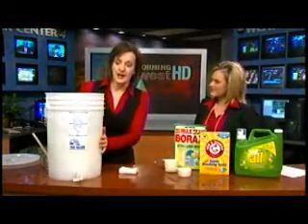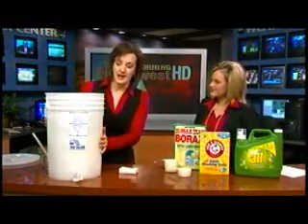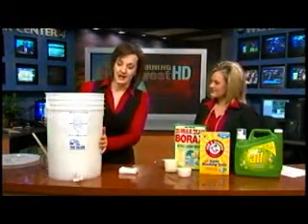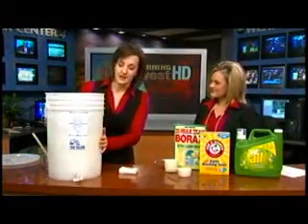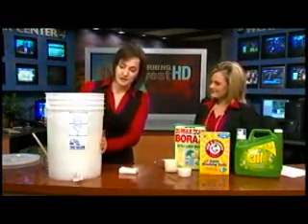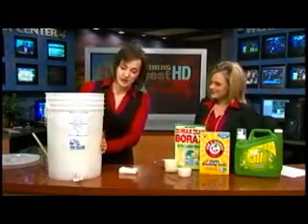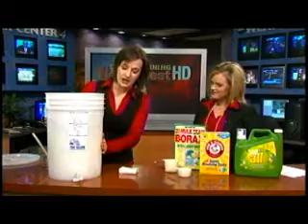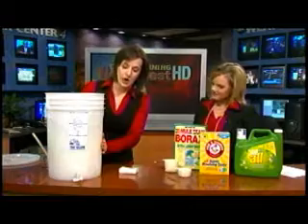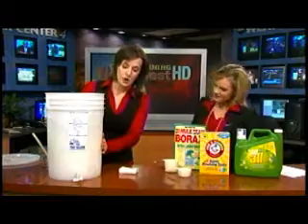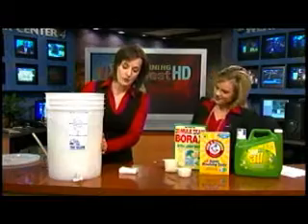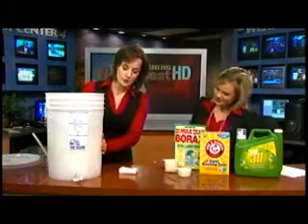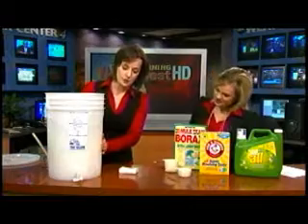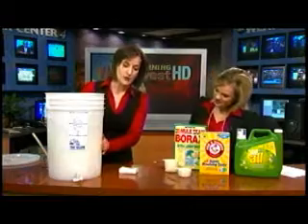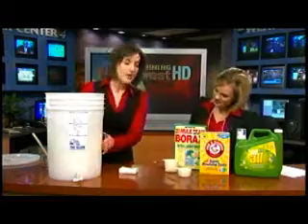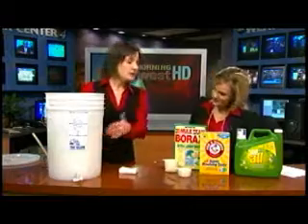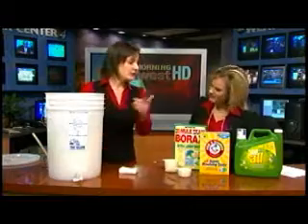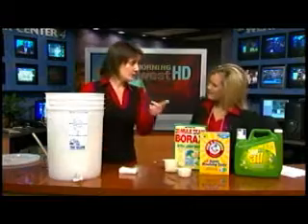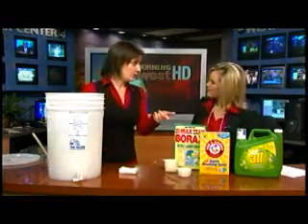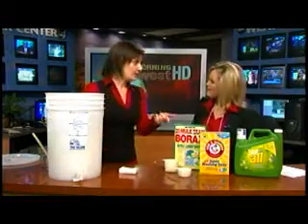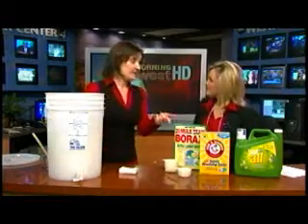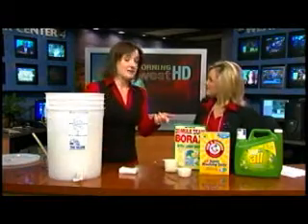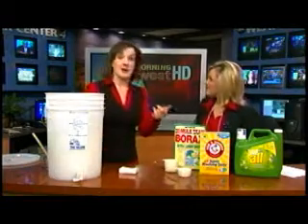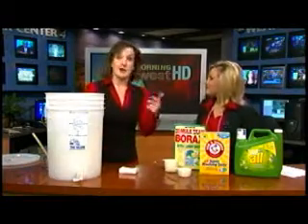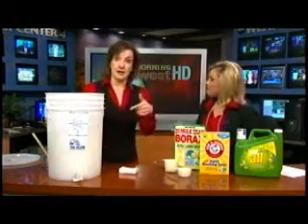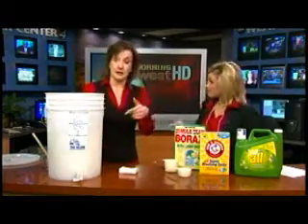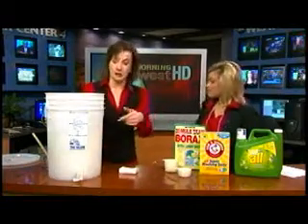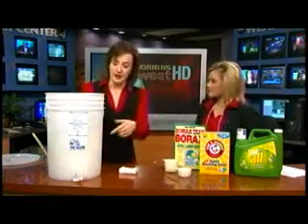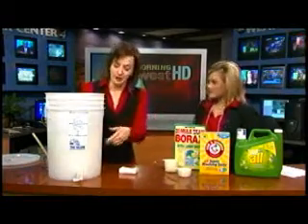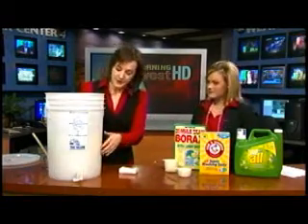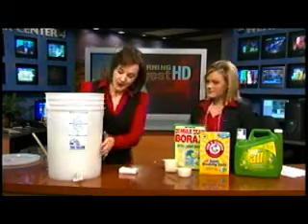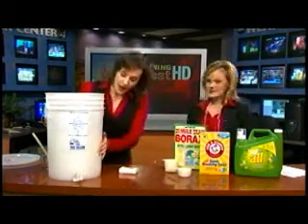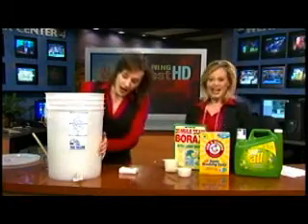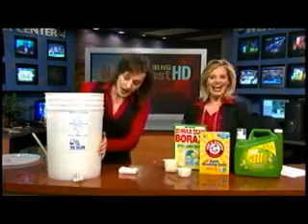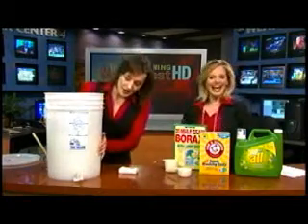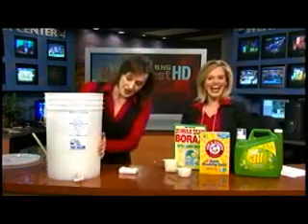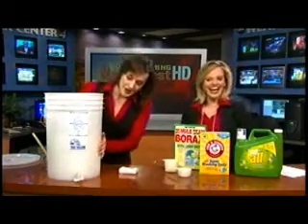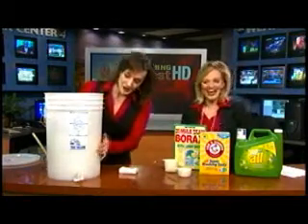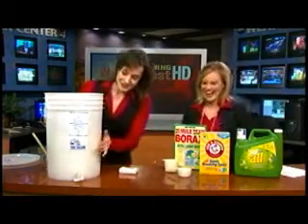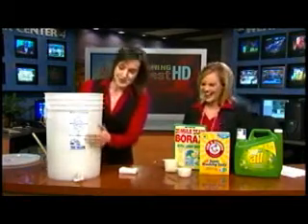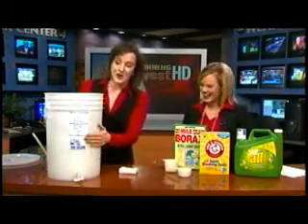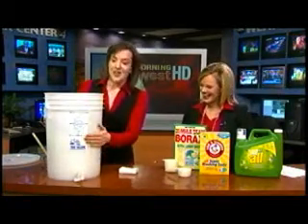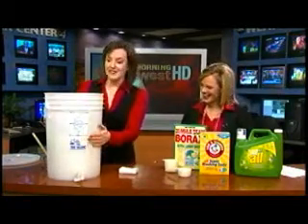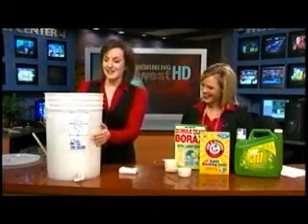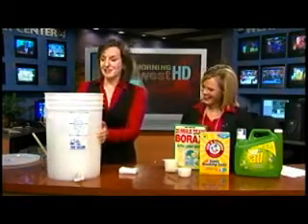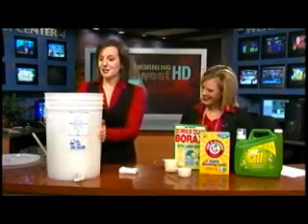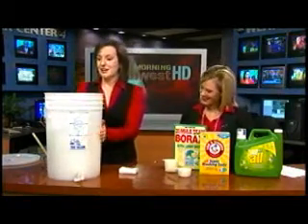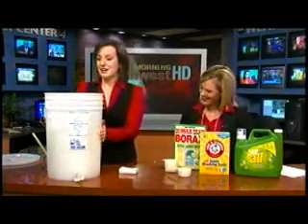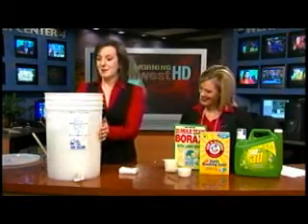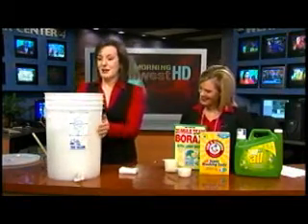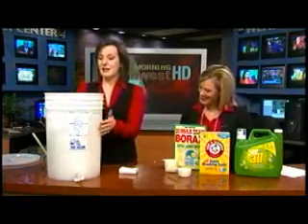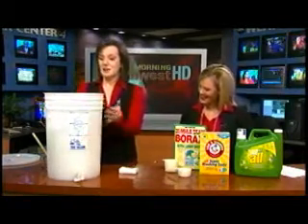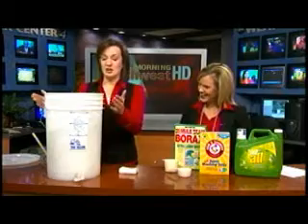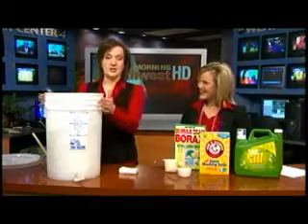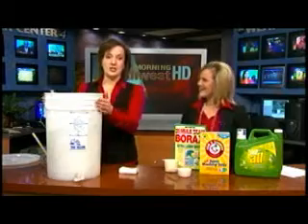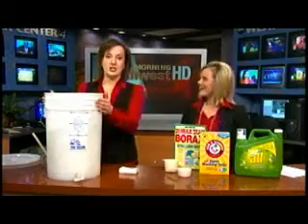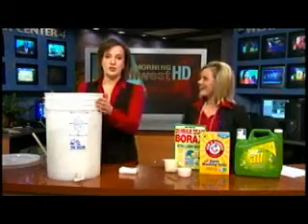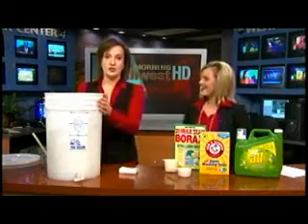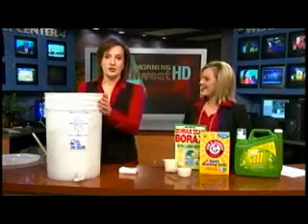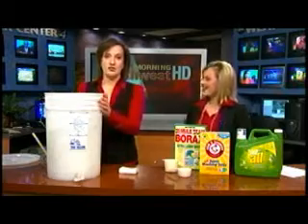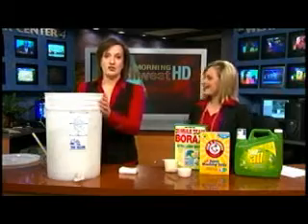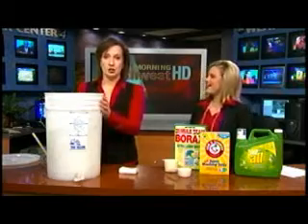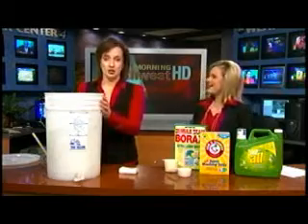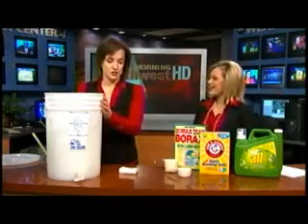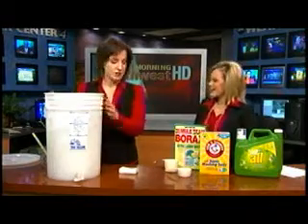I got this one at a home brew — another good way to save money, make your own beer. So this one is actually for making beer, but you can use it for the detergent too.